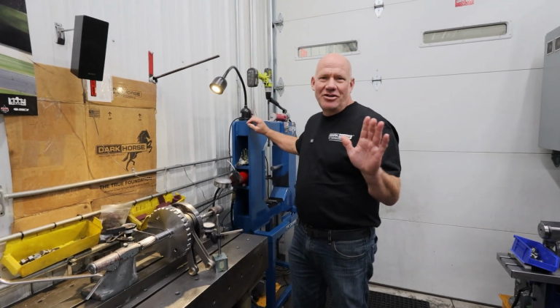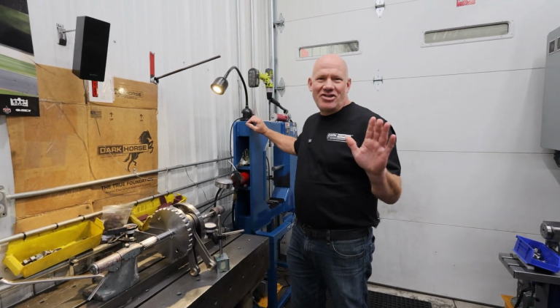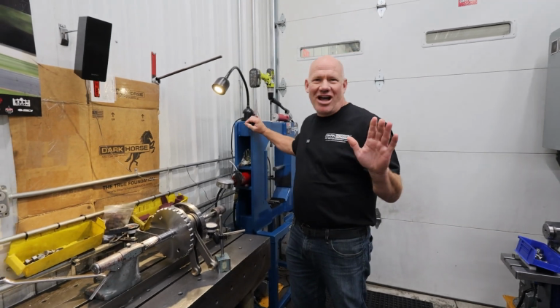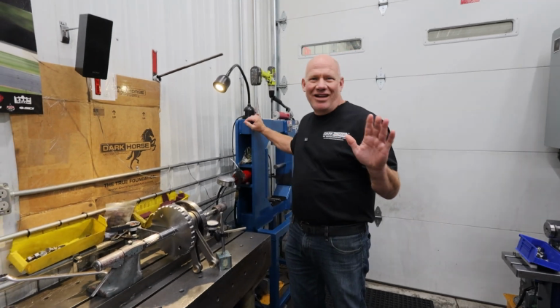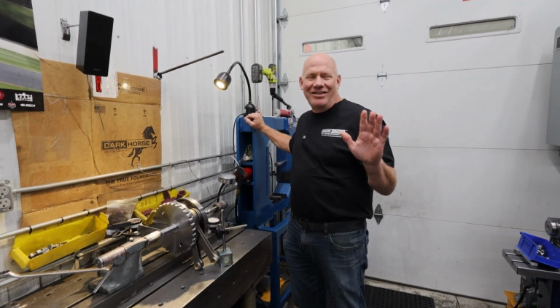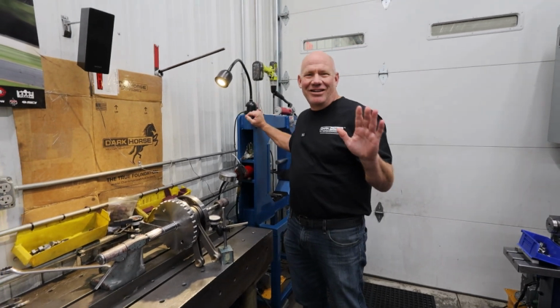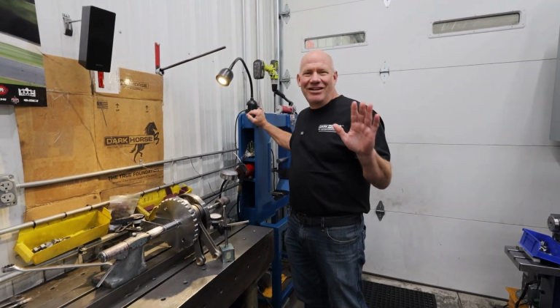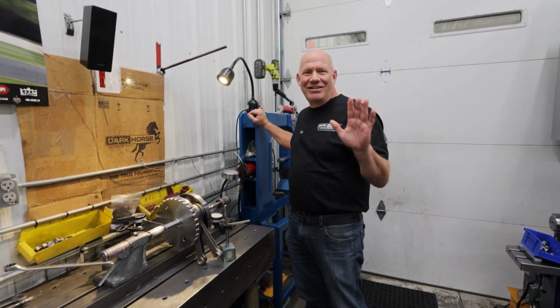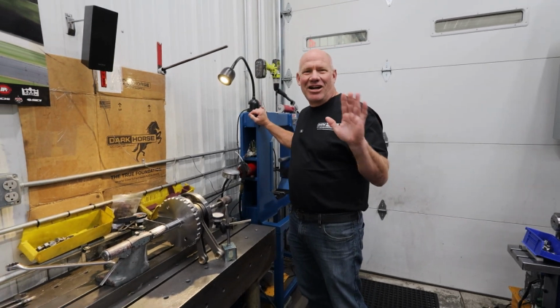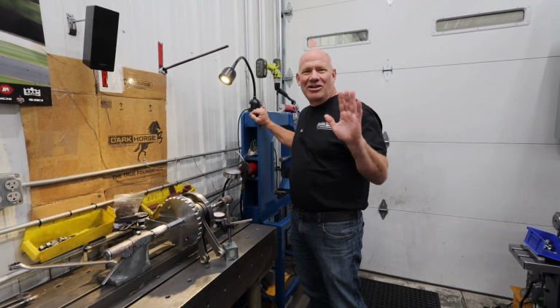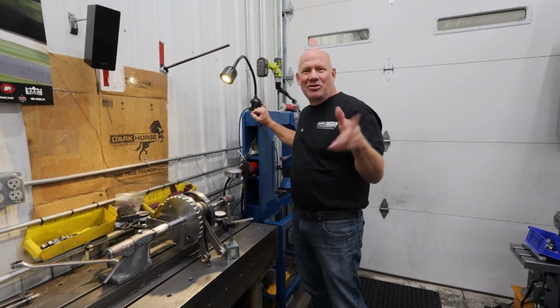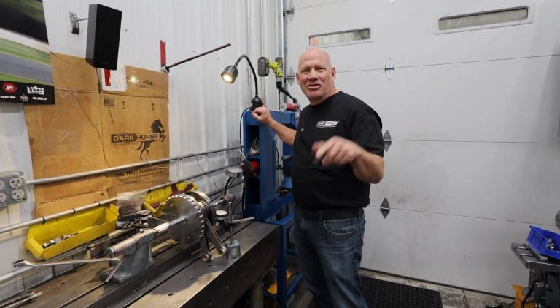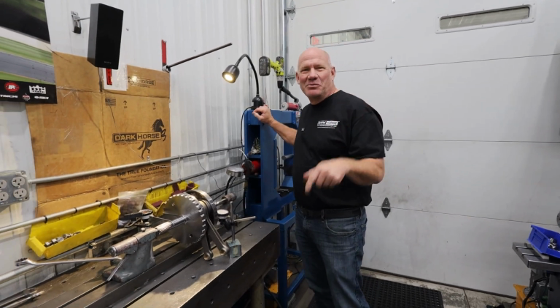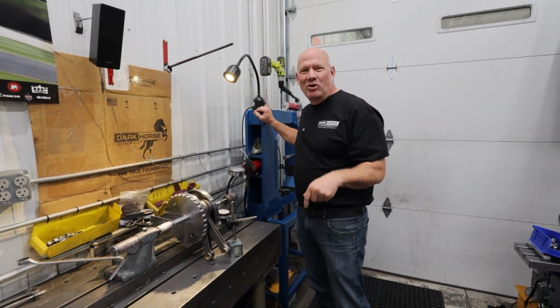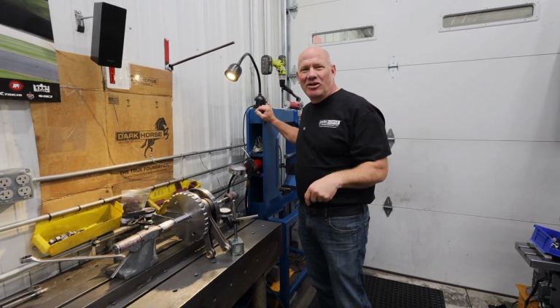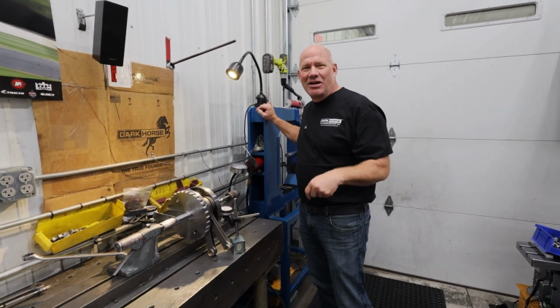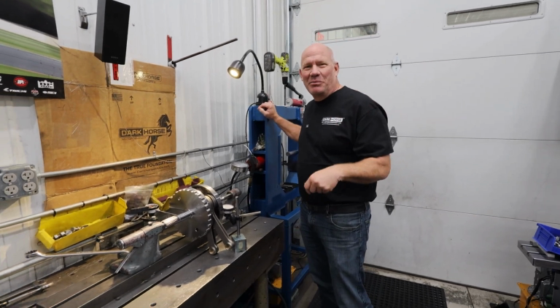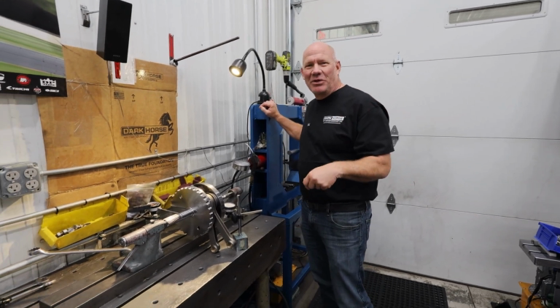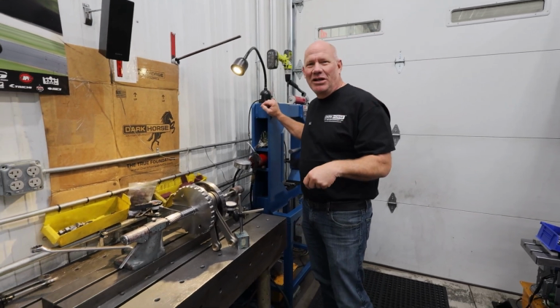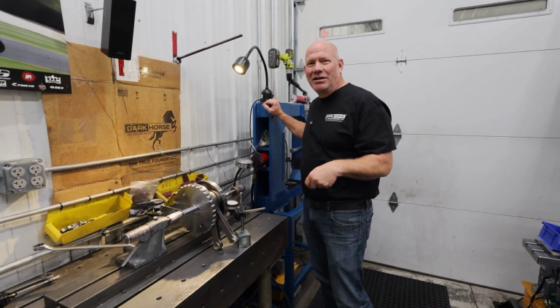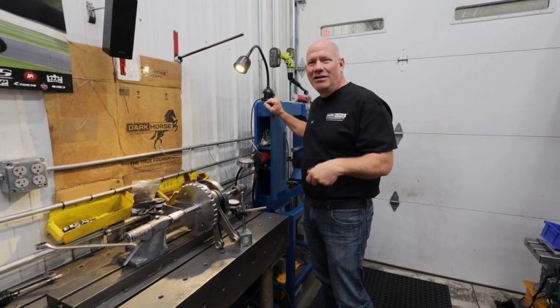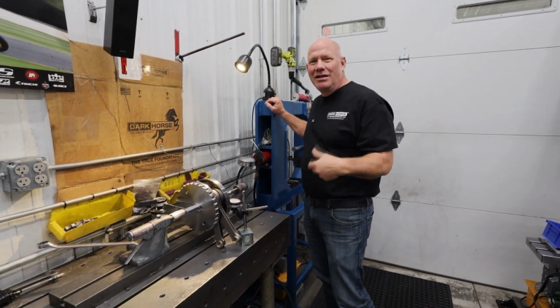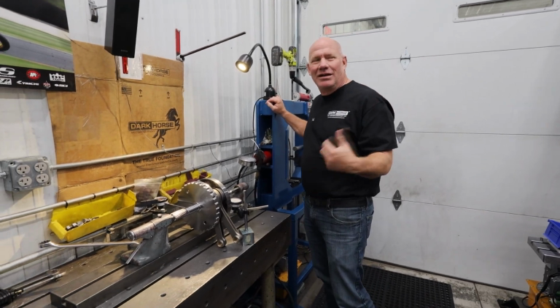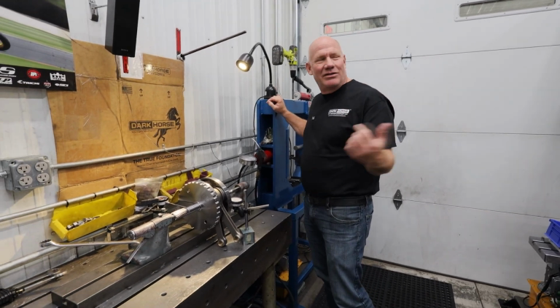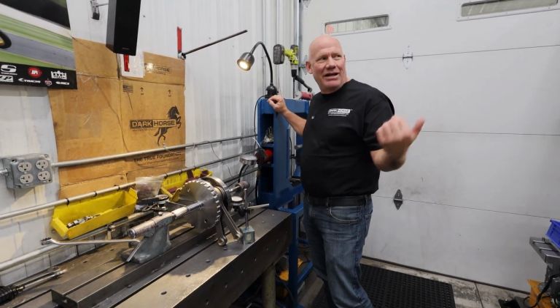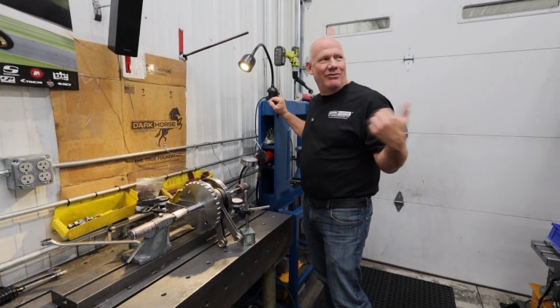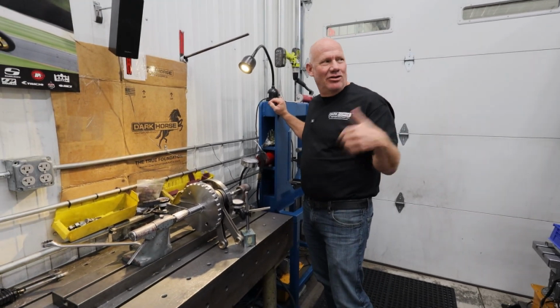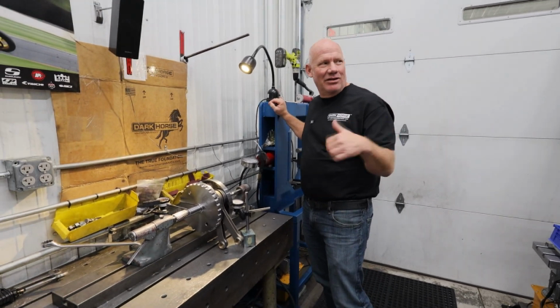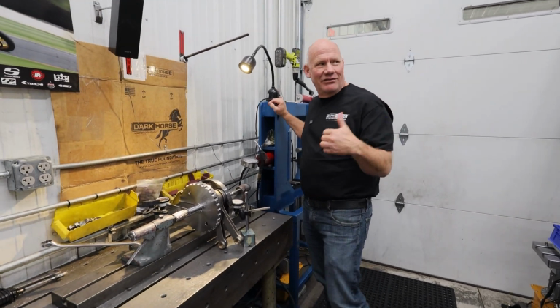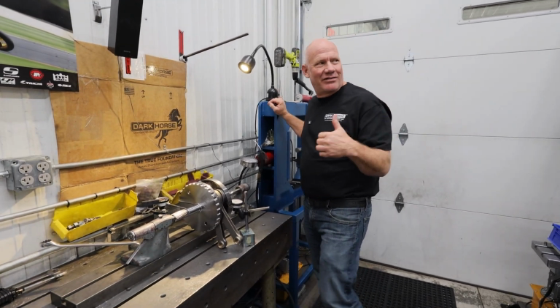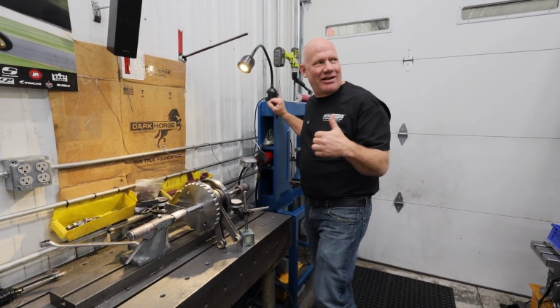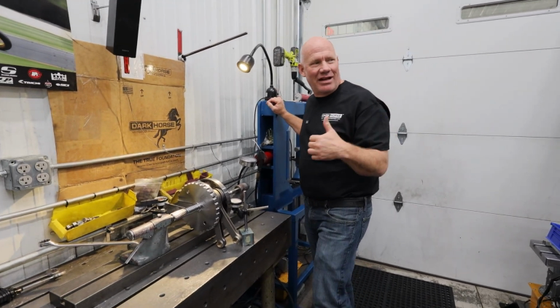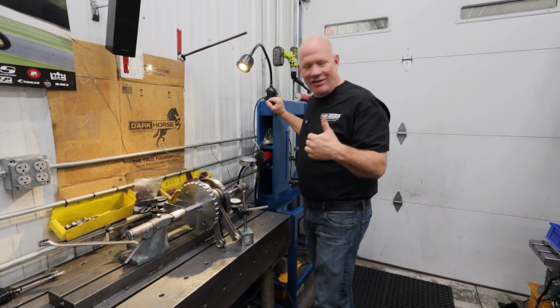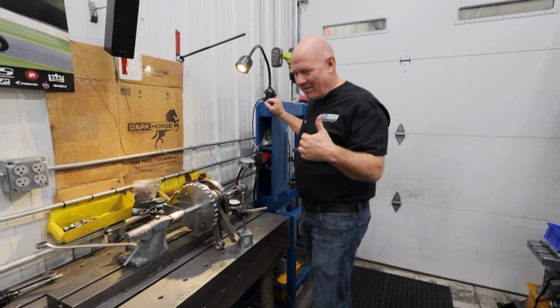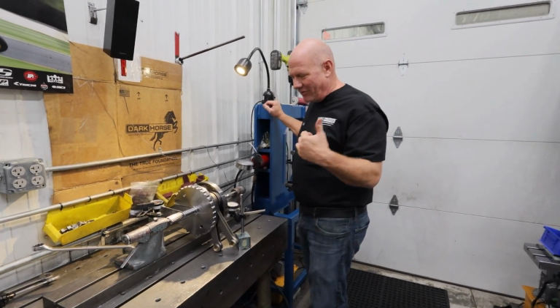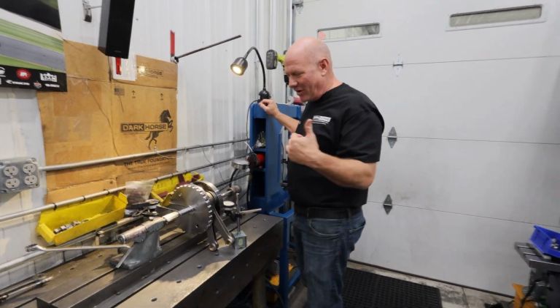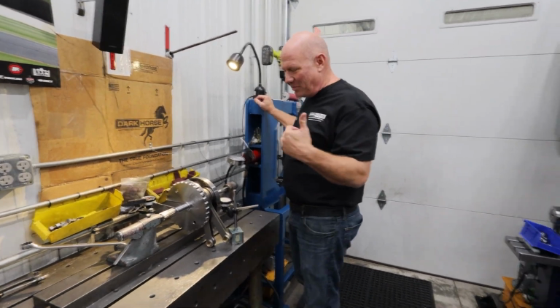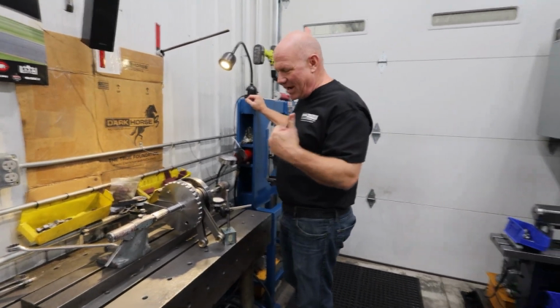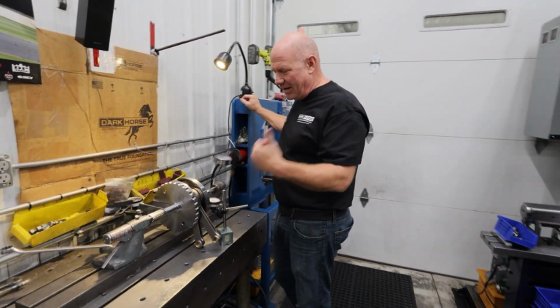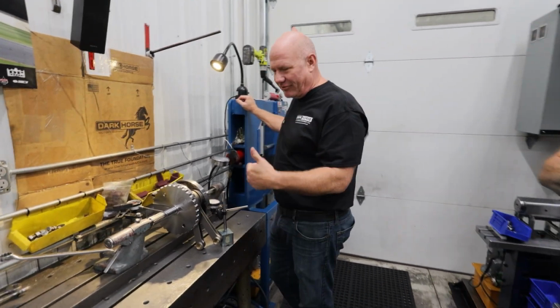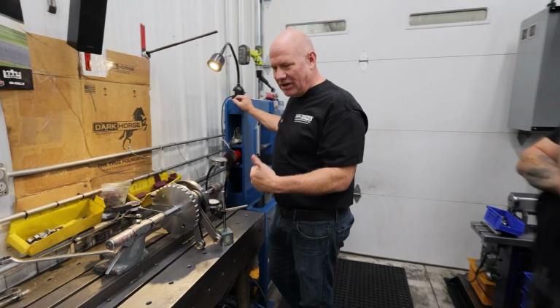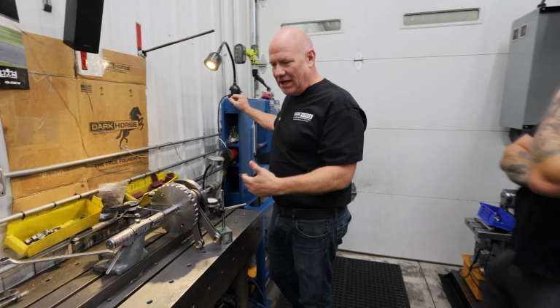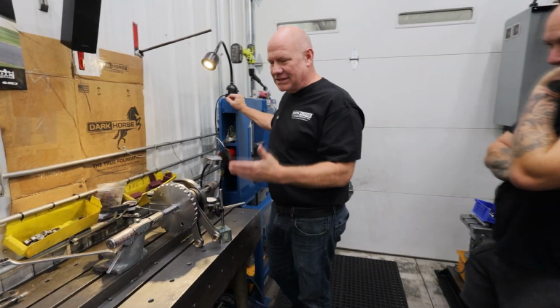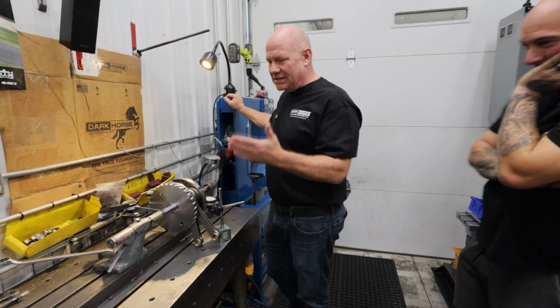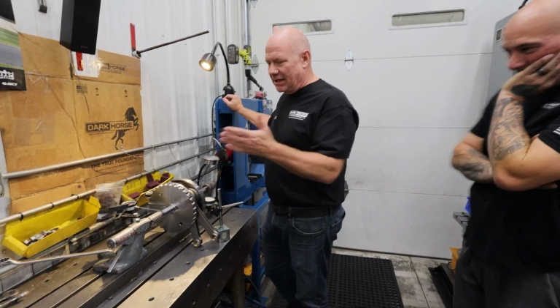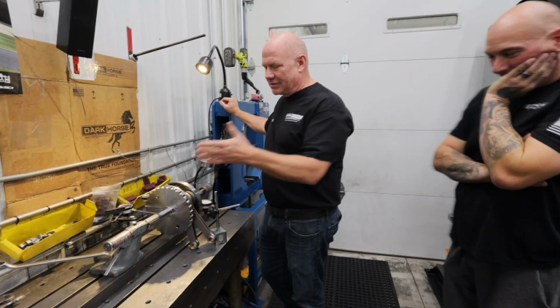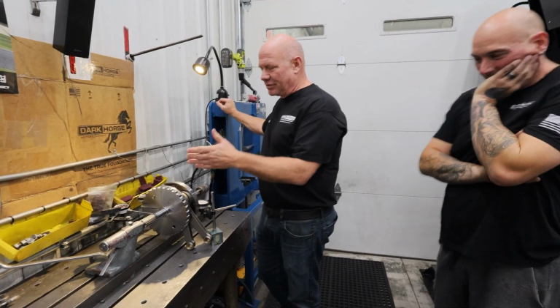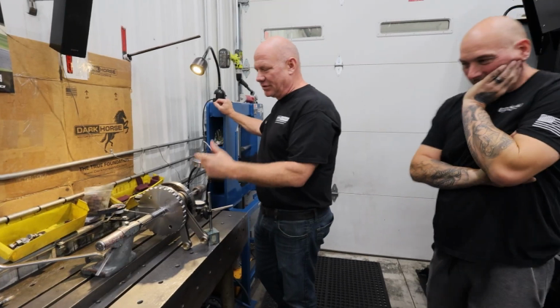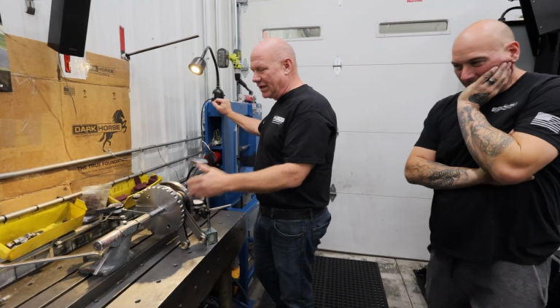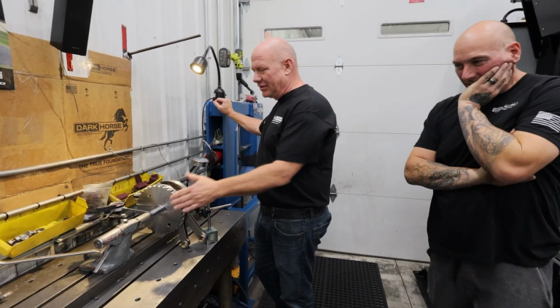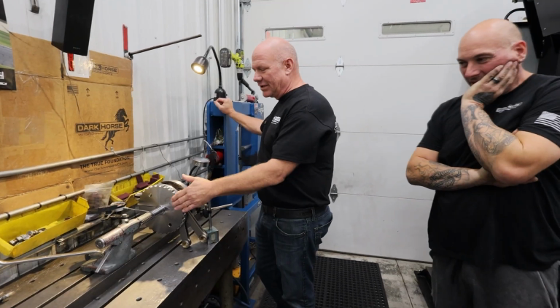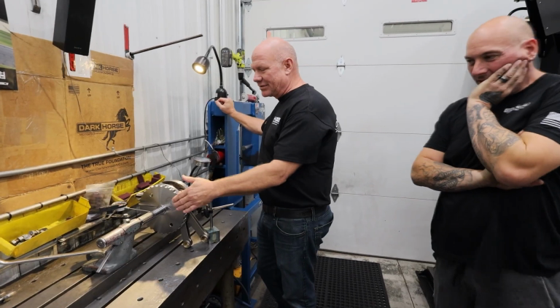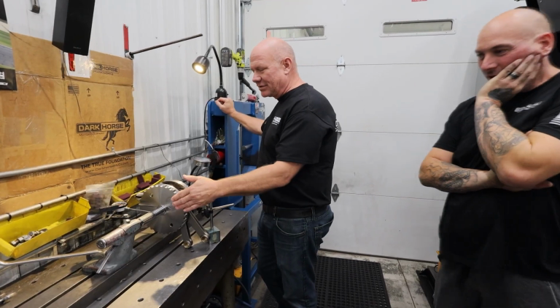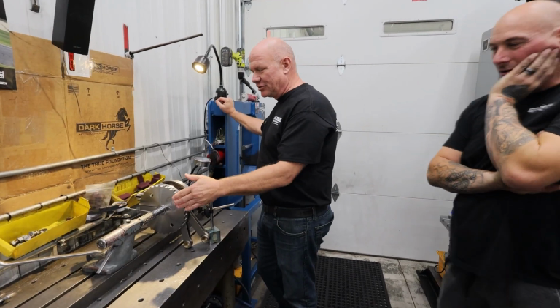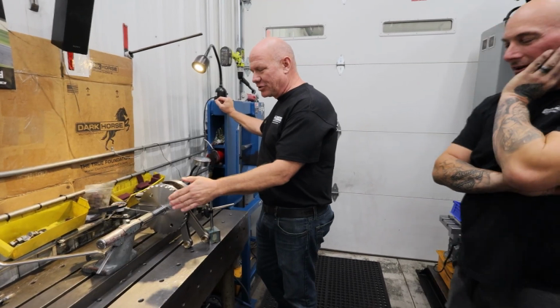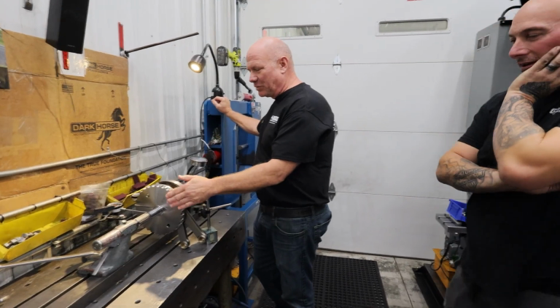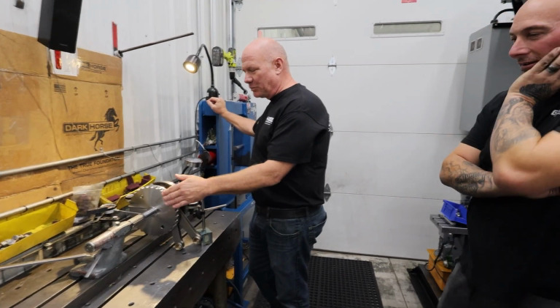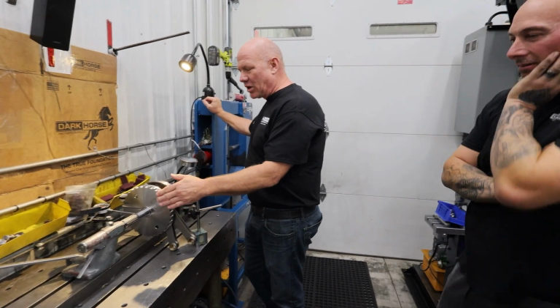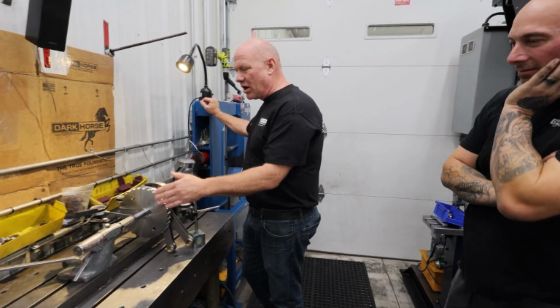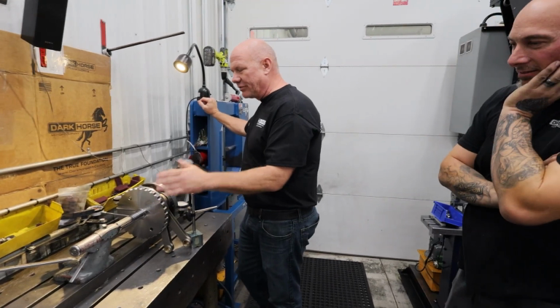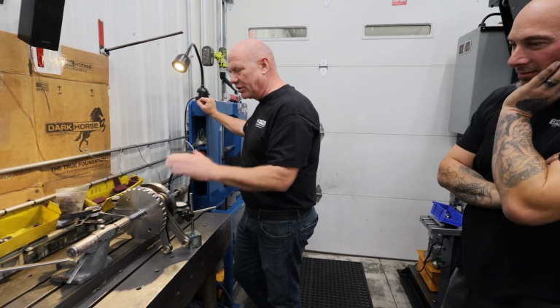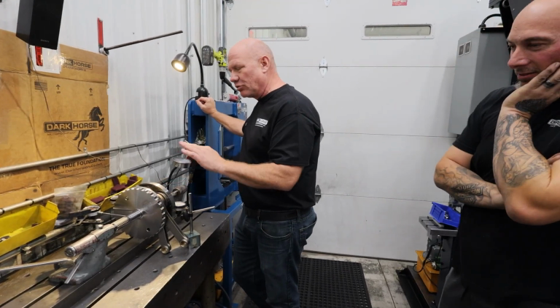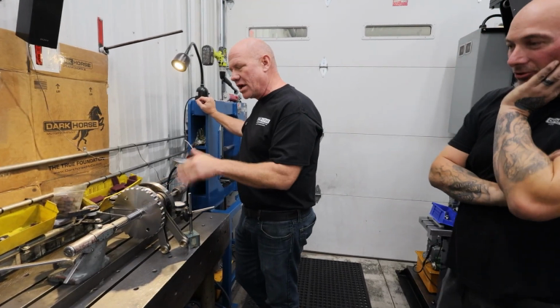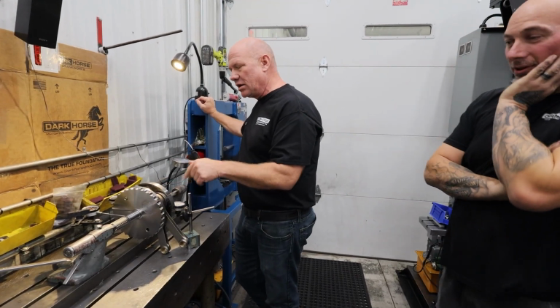John here, Dark Horse Motor Company. Dave, you don't have to stand that far back, for God's sakes. You did this — you should be proud of it, right?